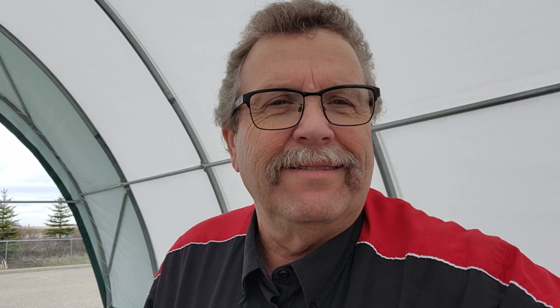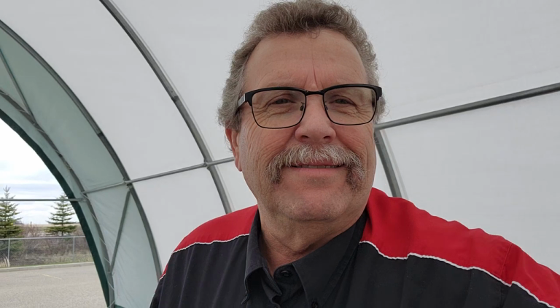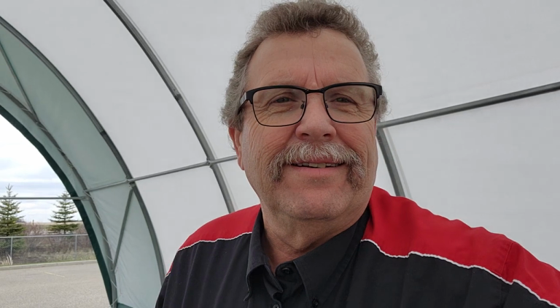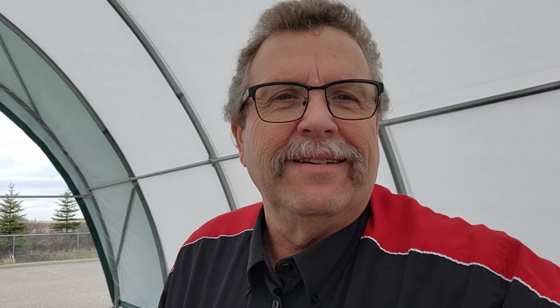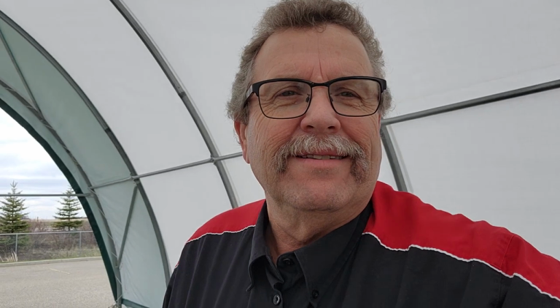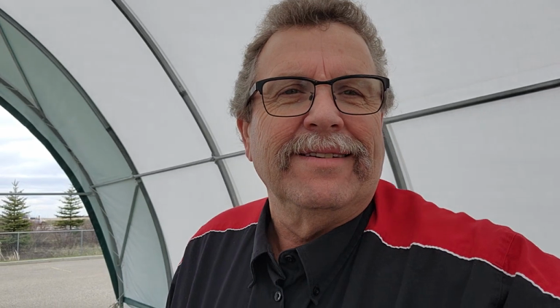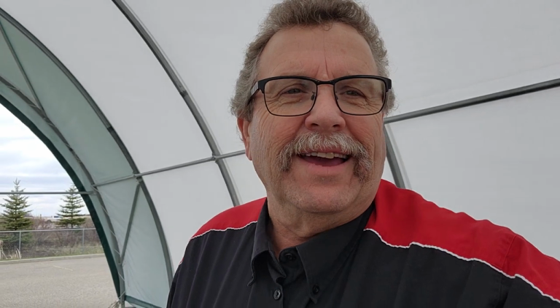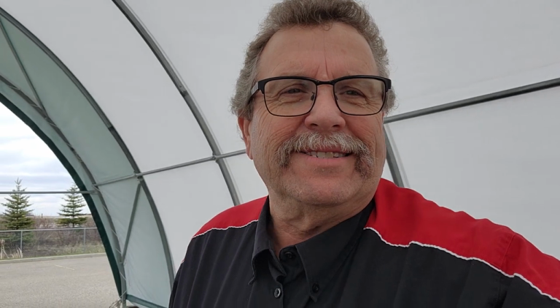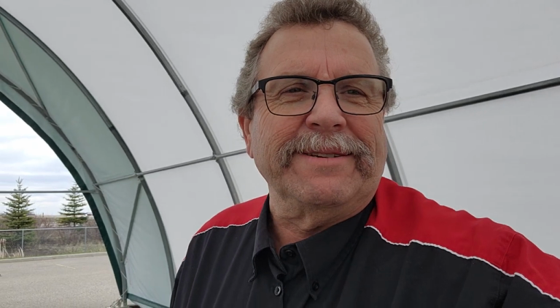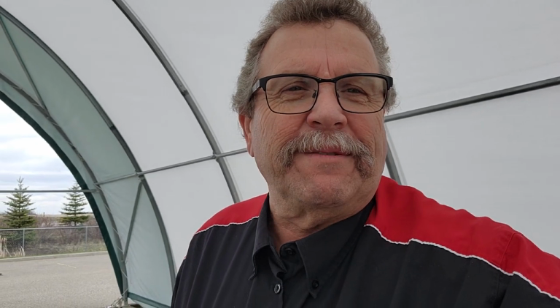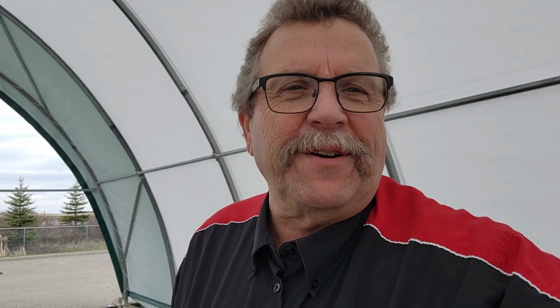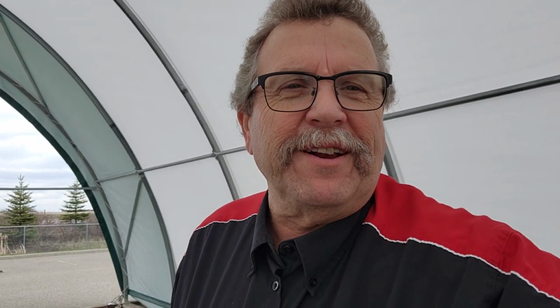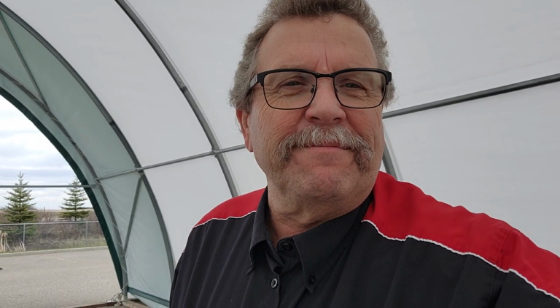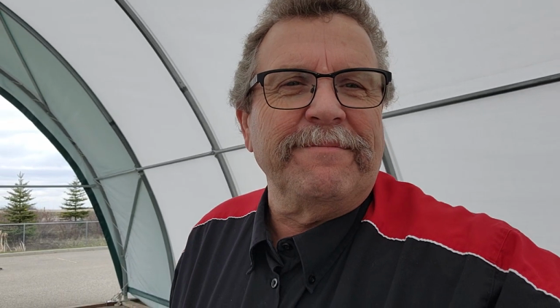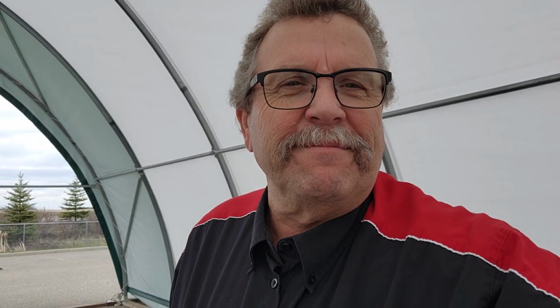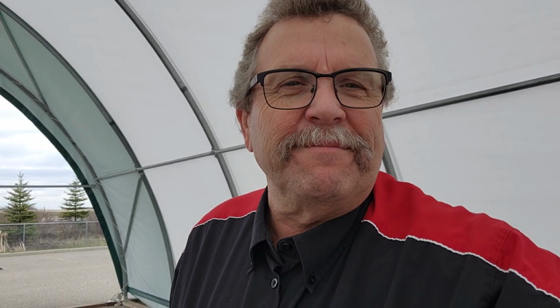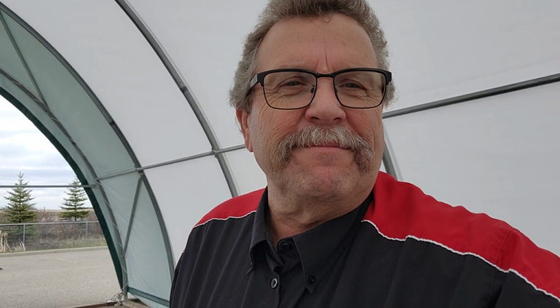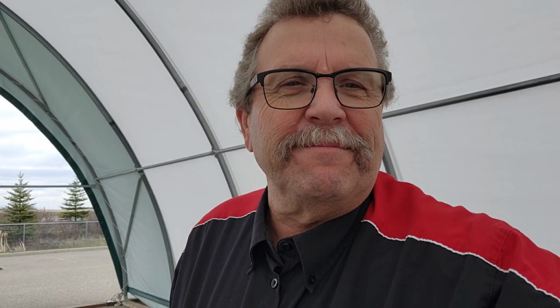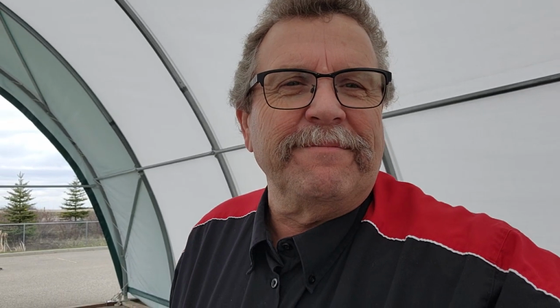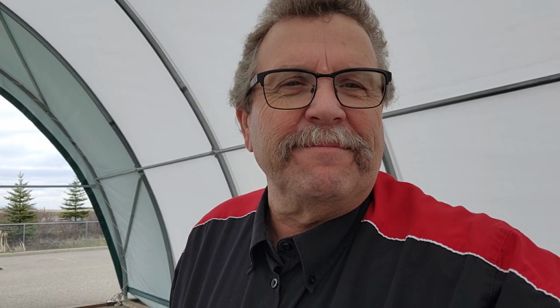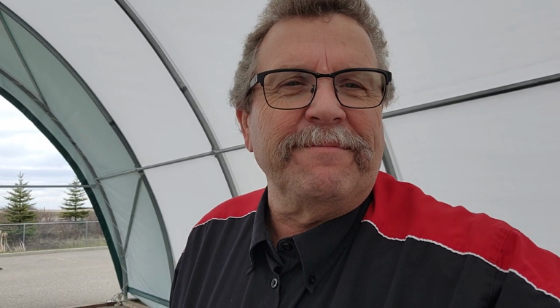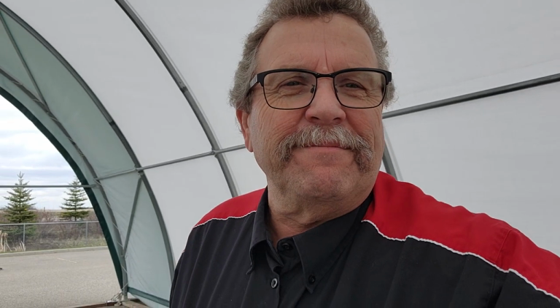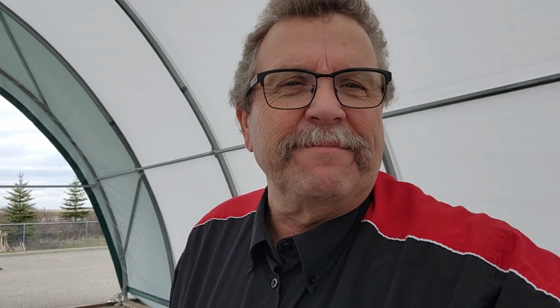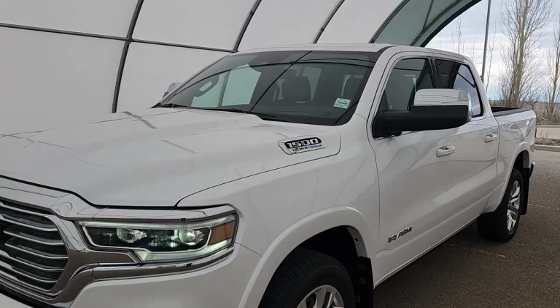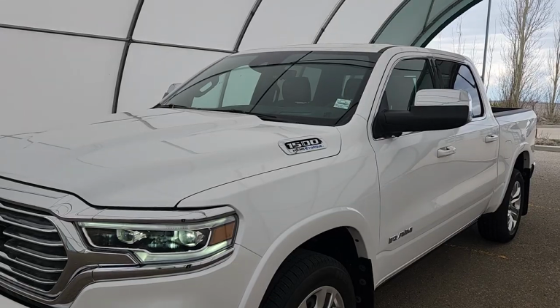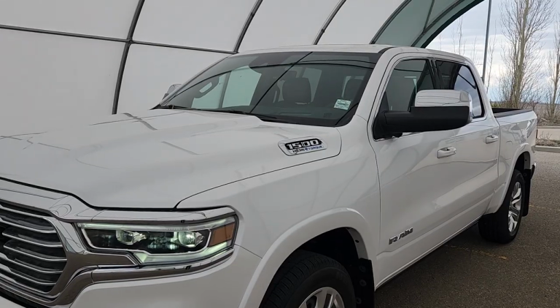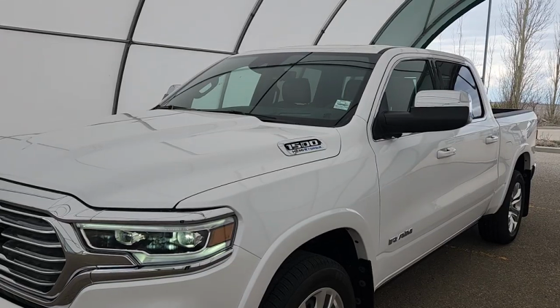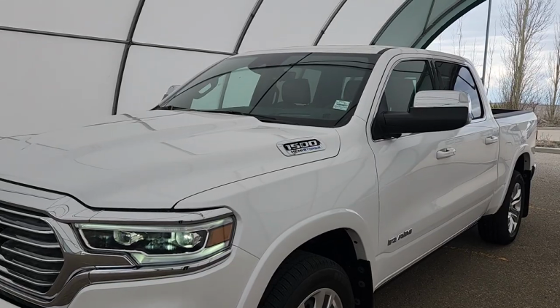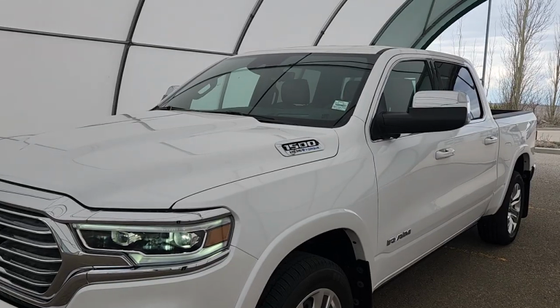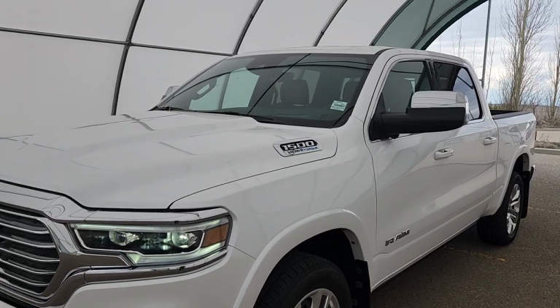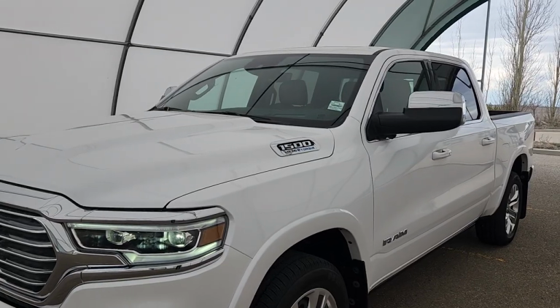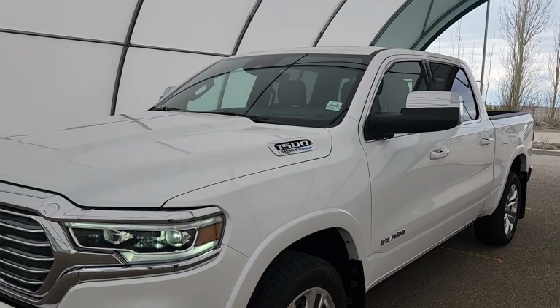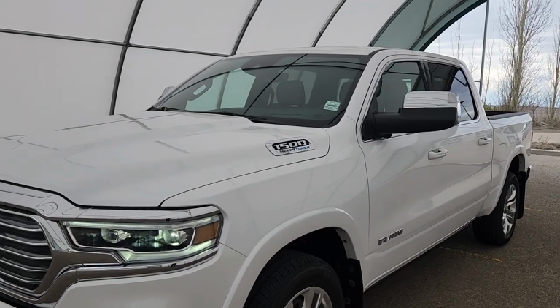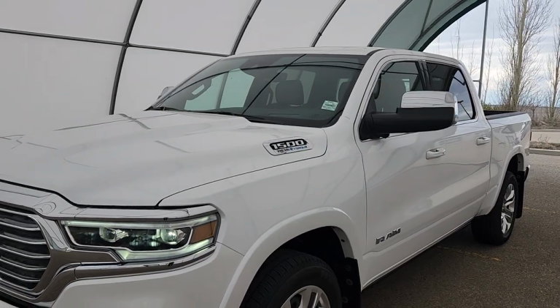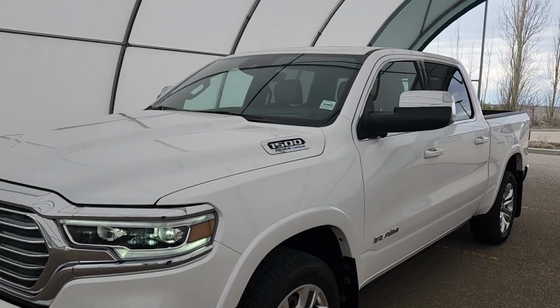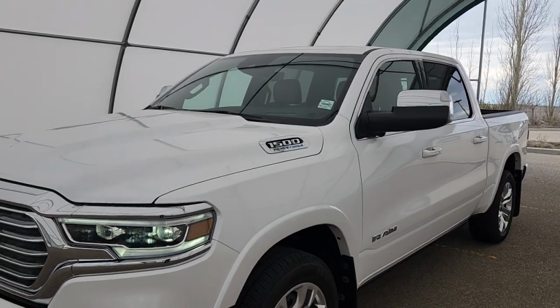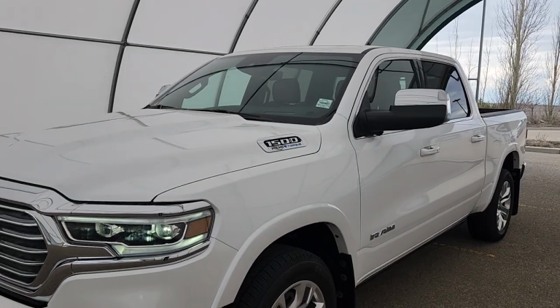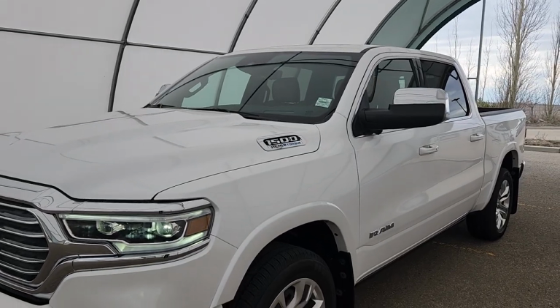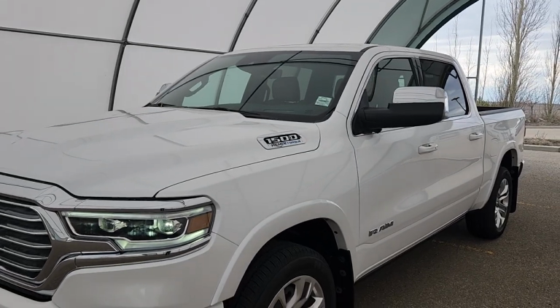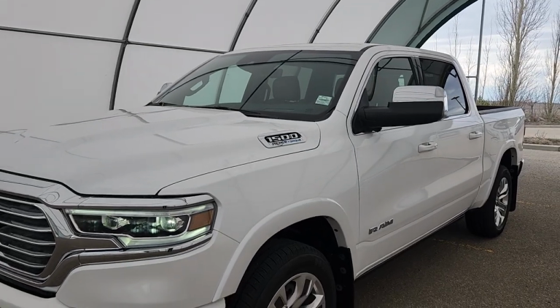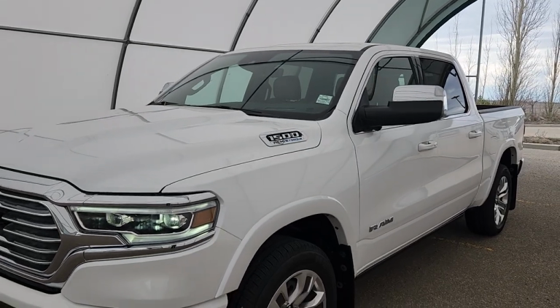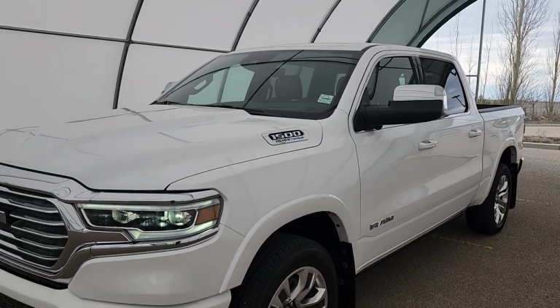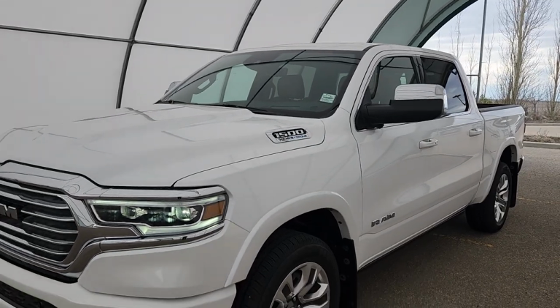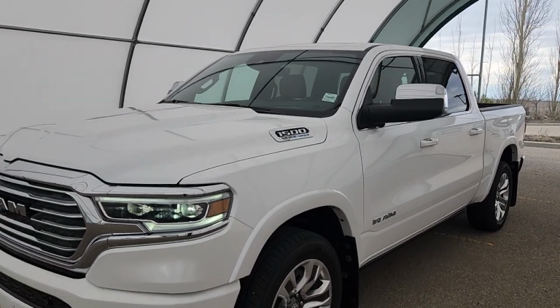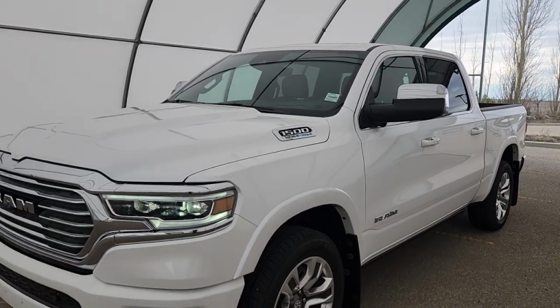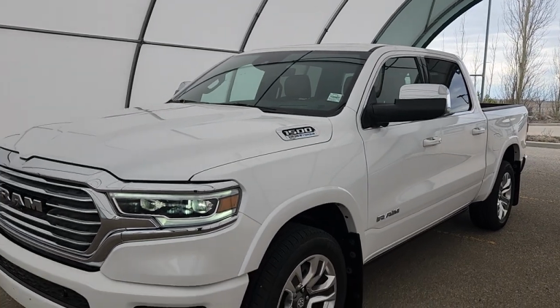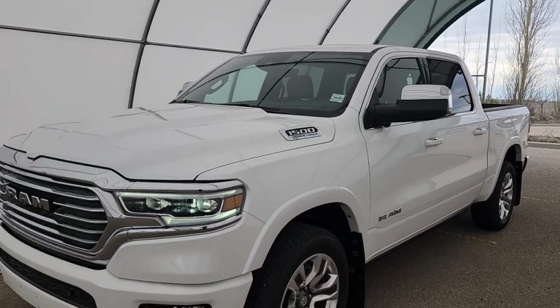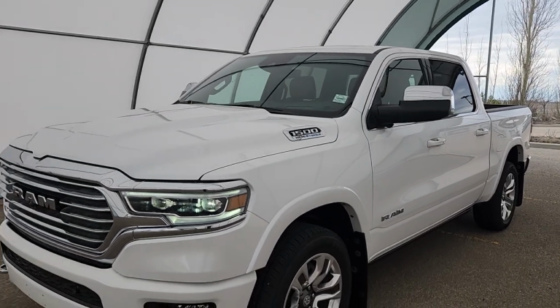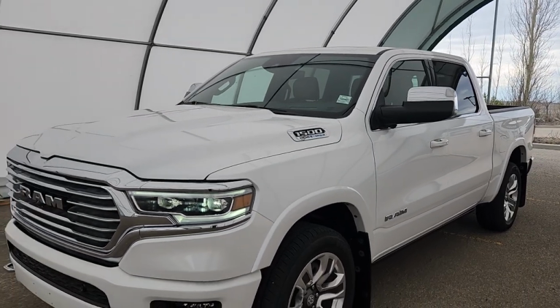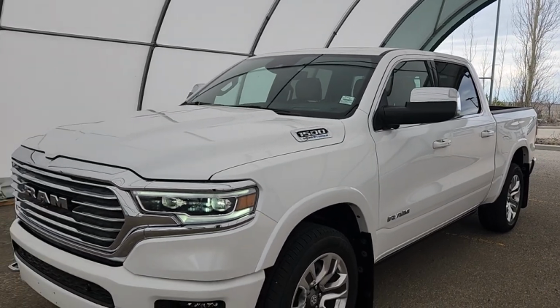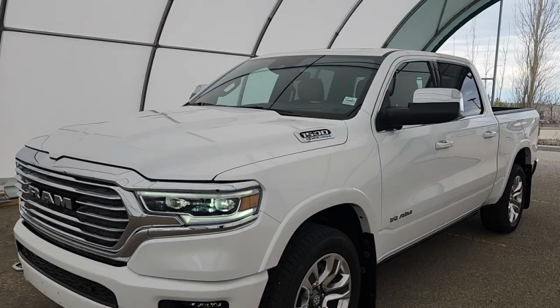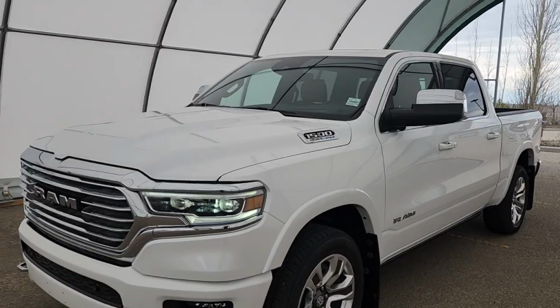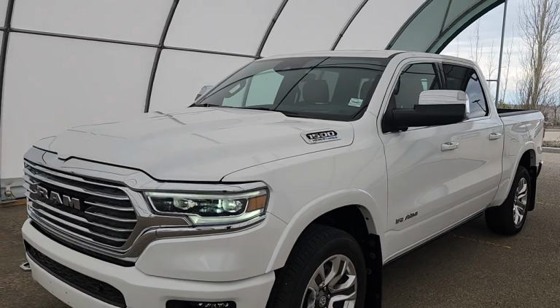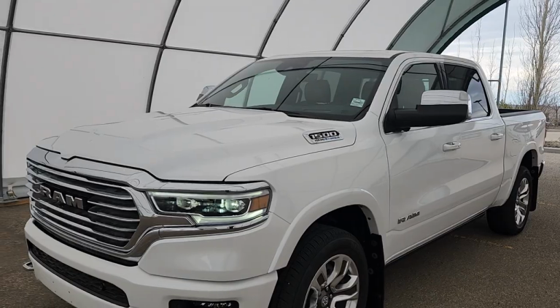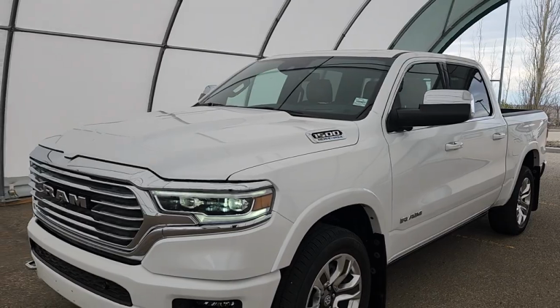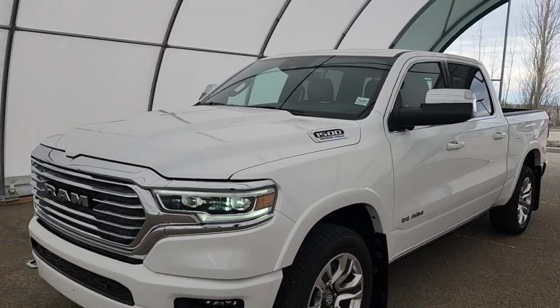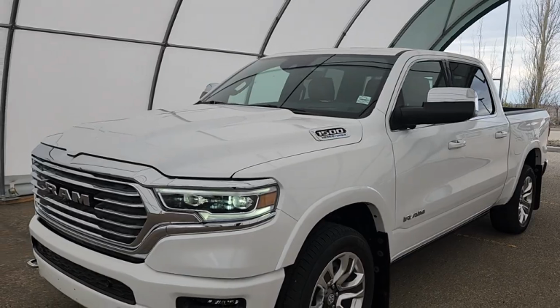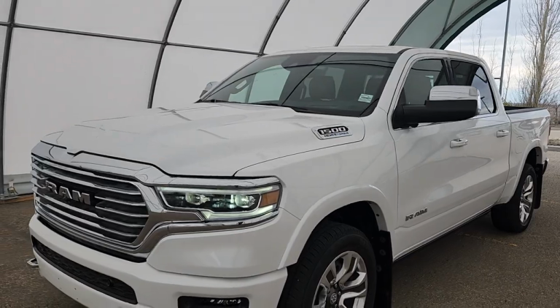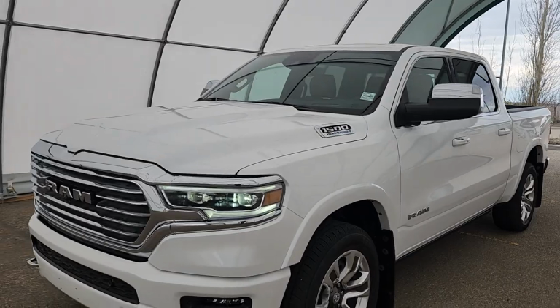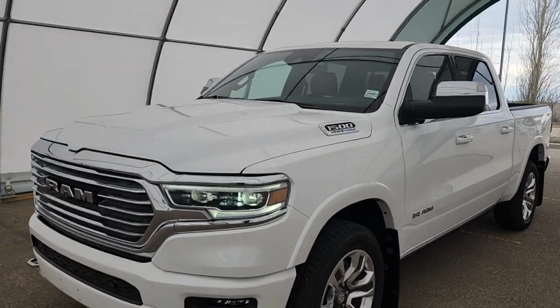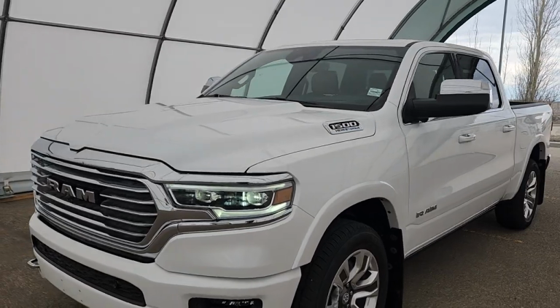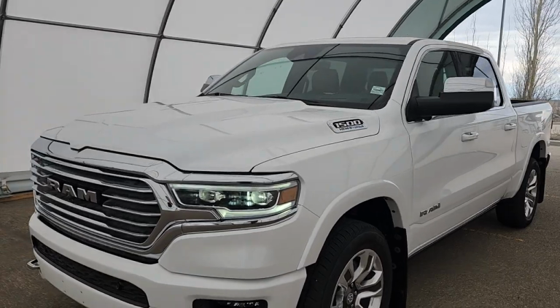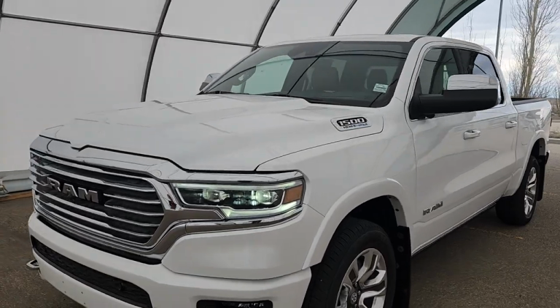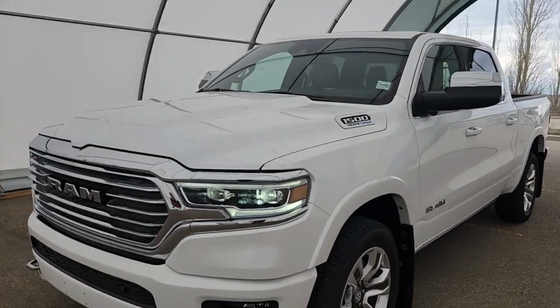Hey, Steve McFarland here from Mountain View Dodge. Check it out — 2023 RAM 1500 Longhorn.